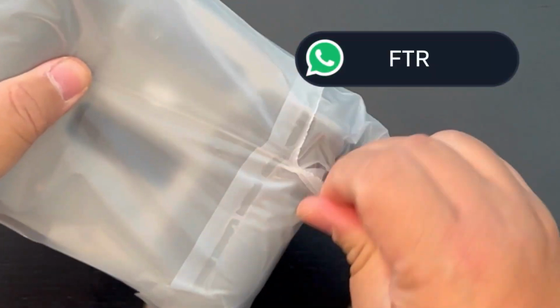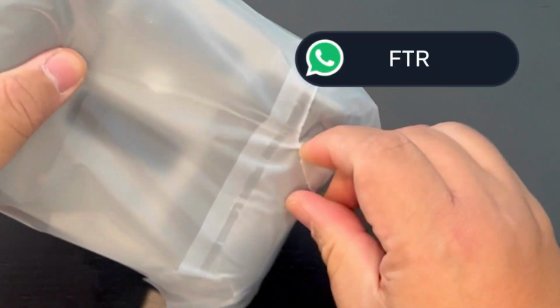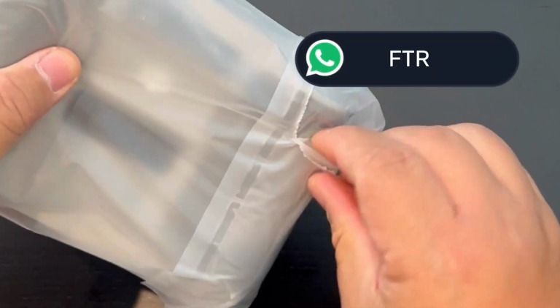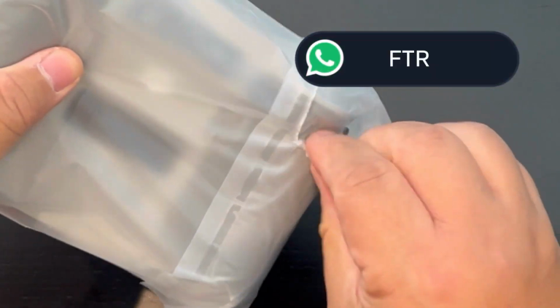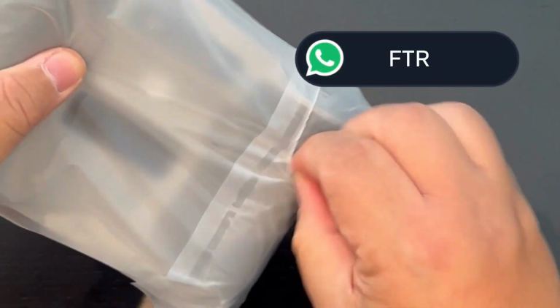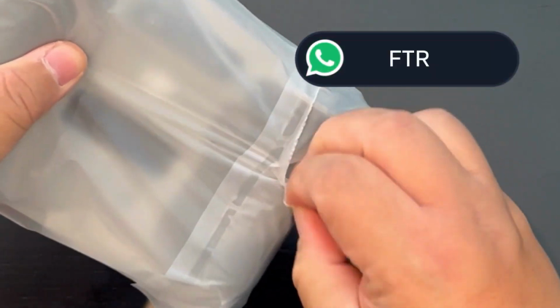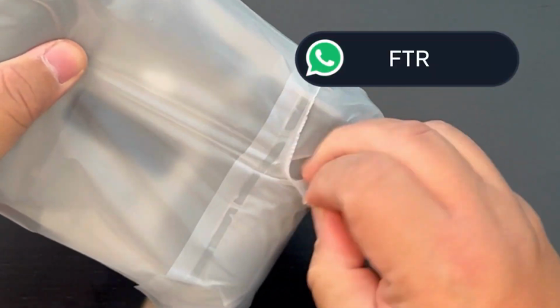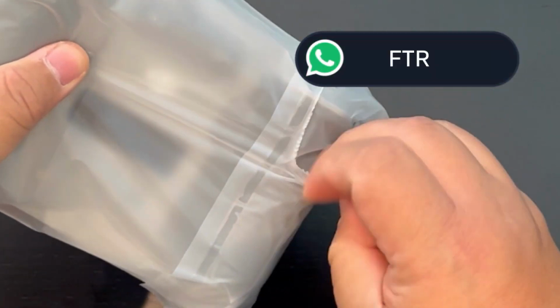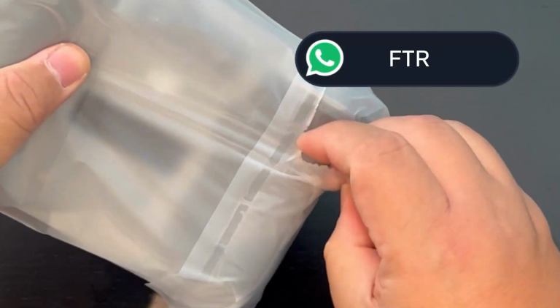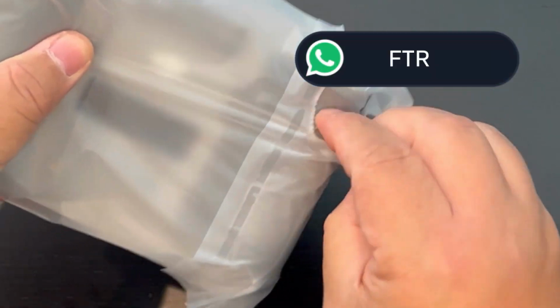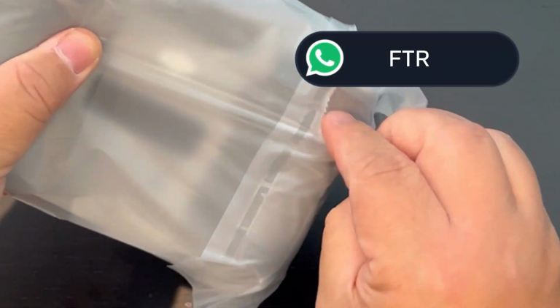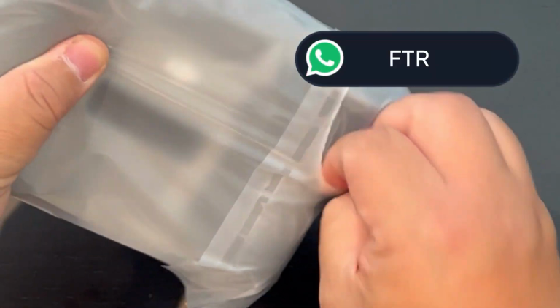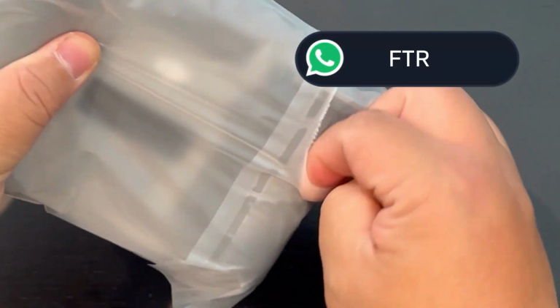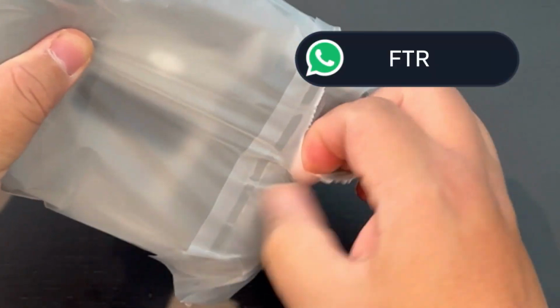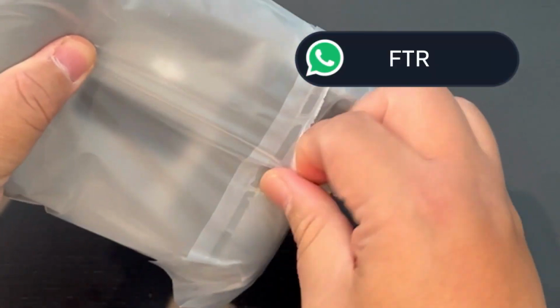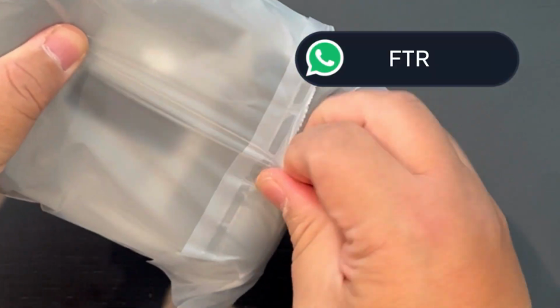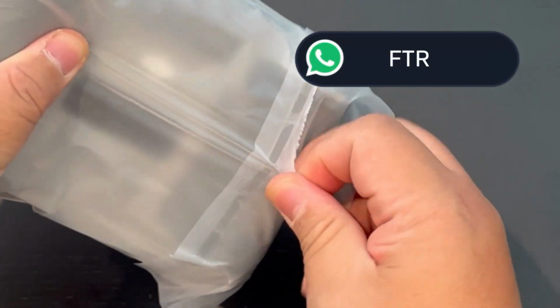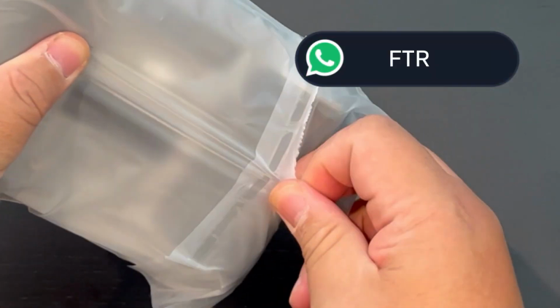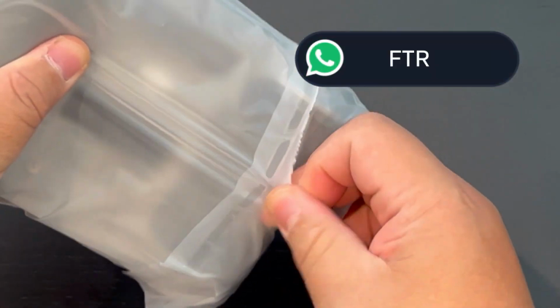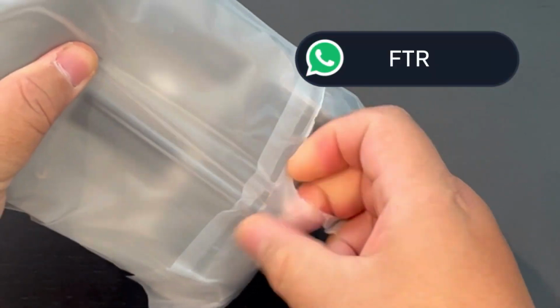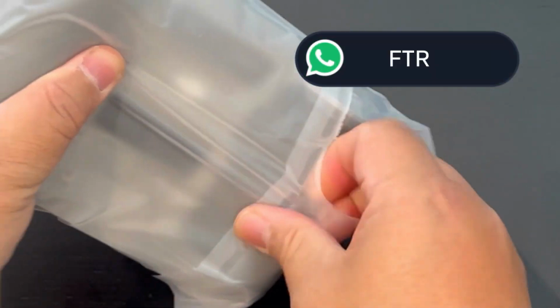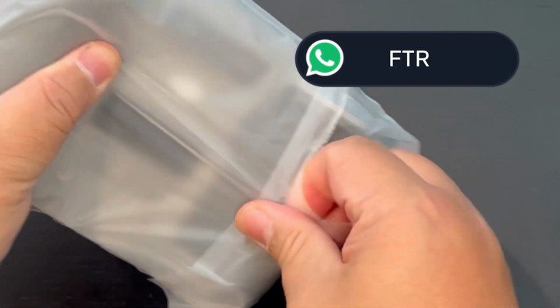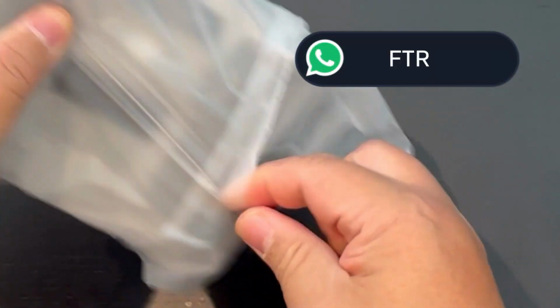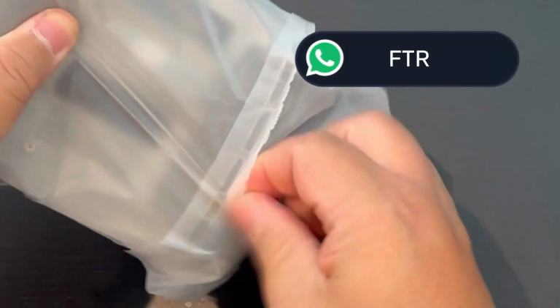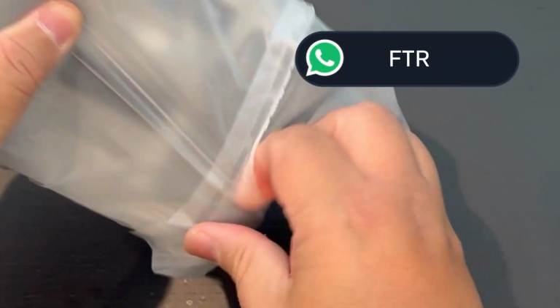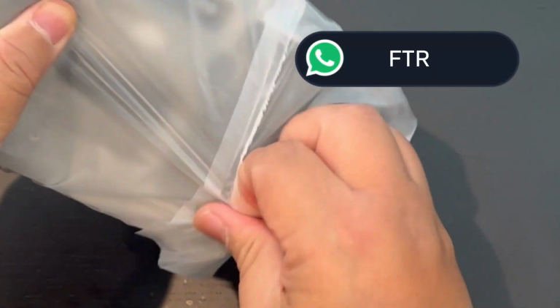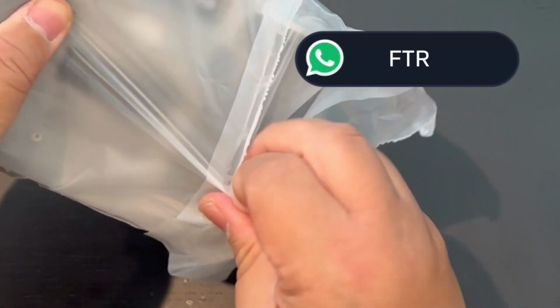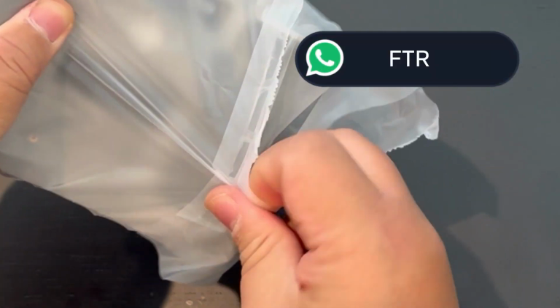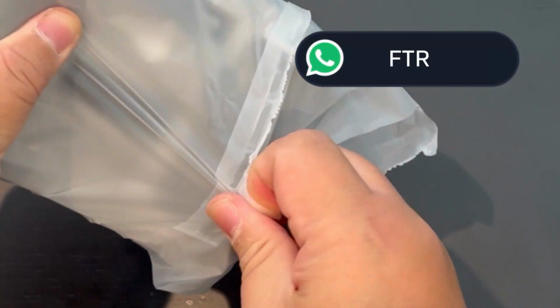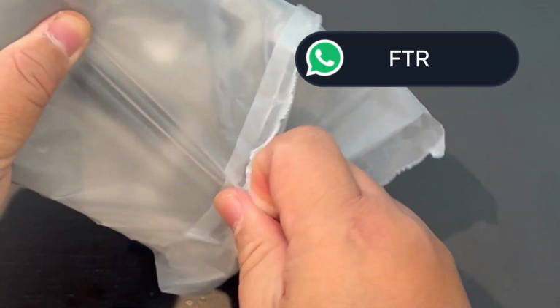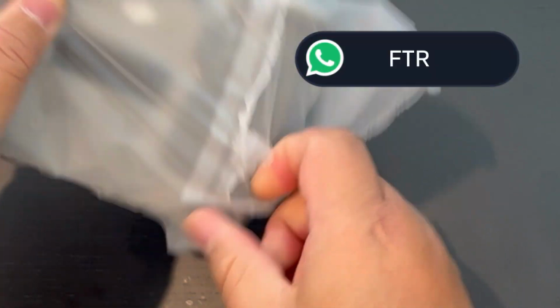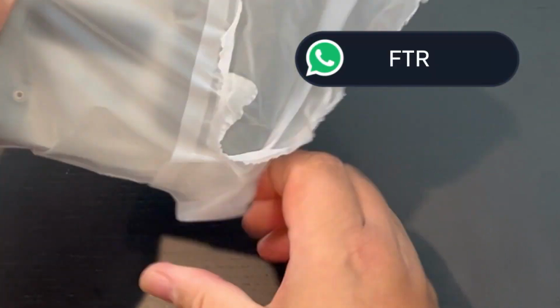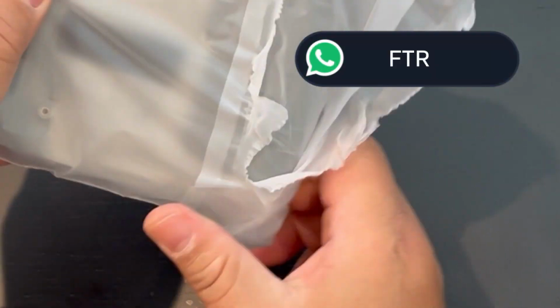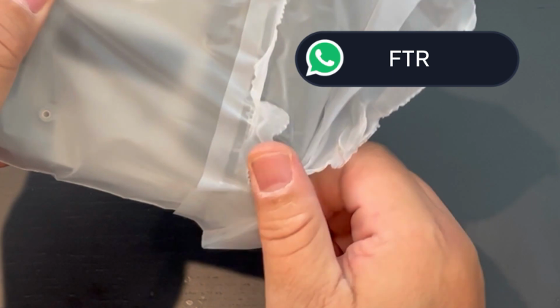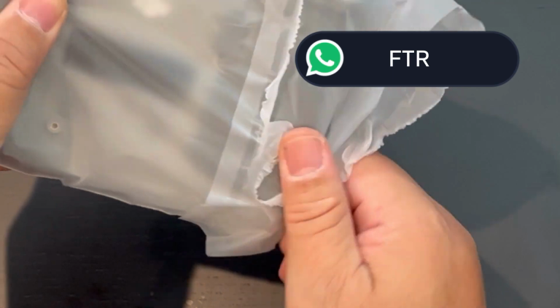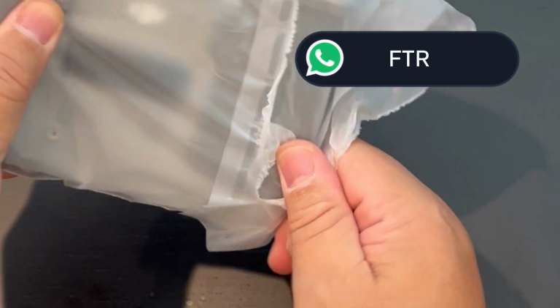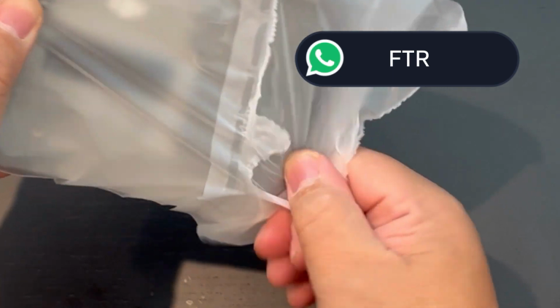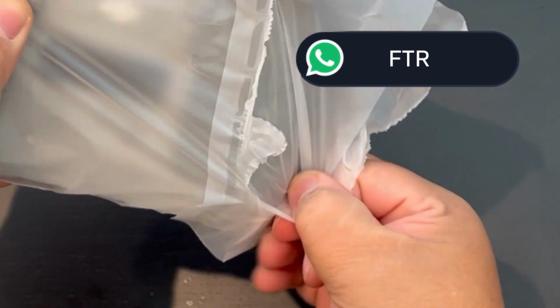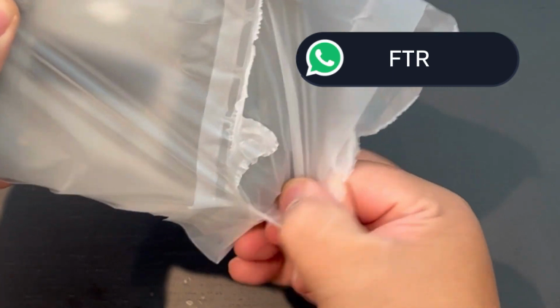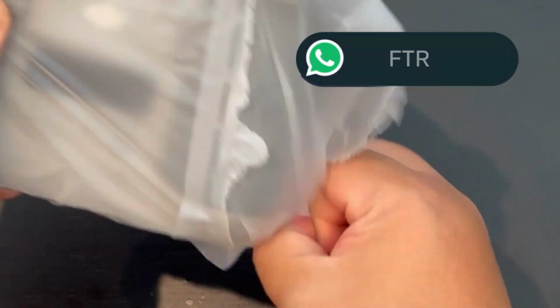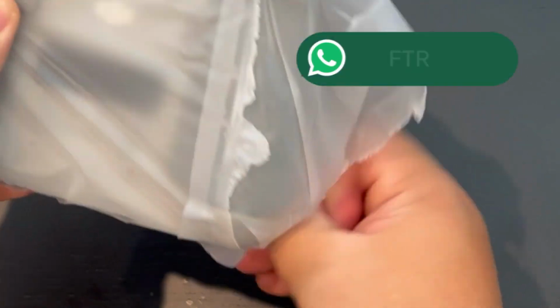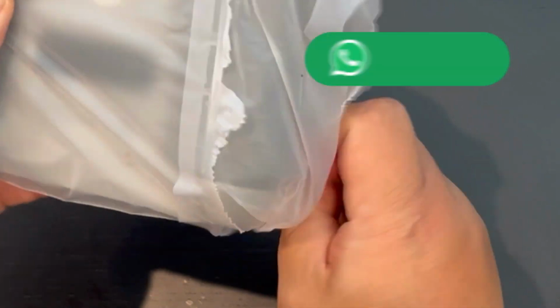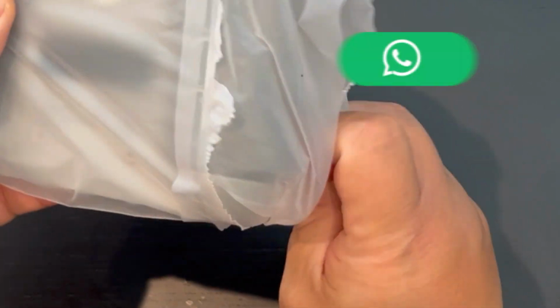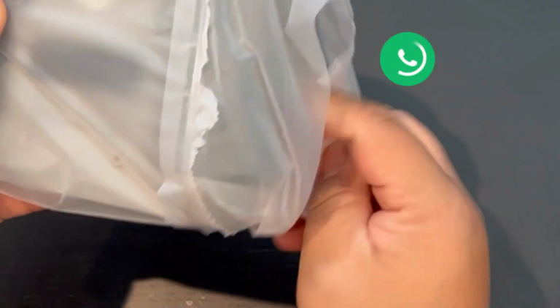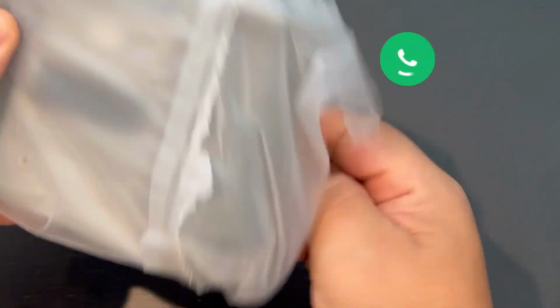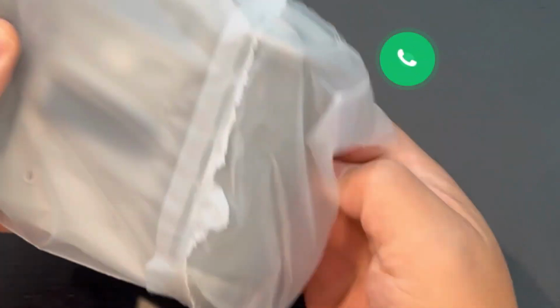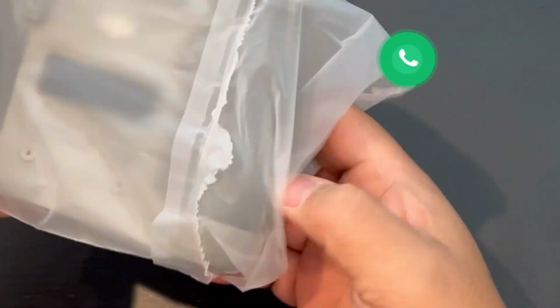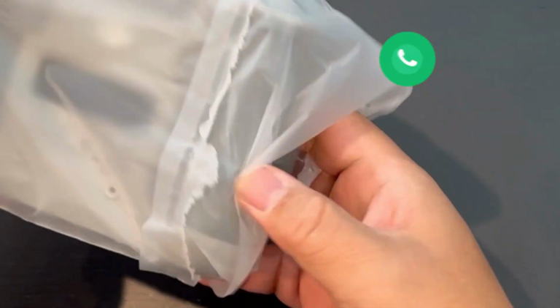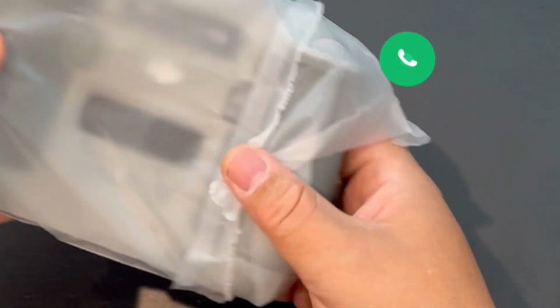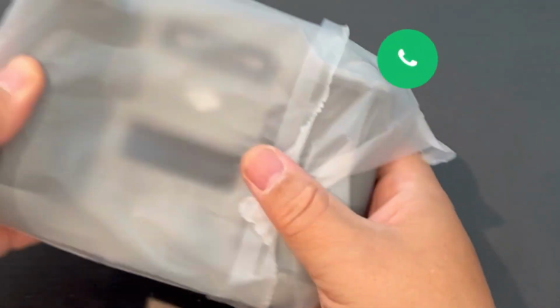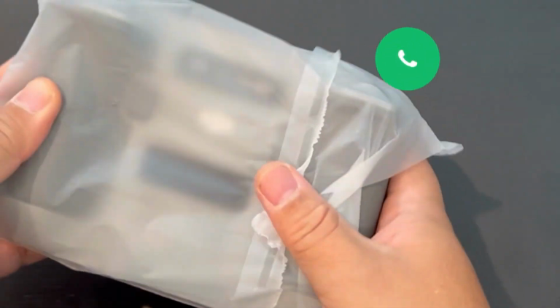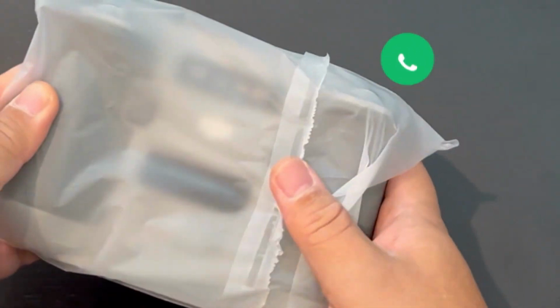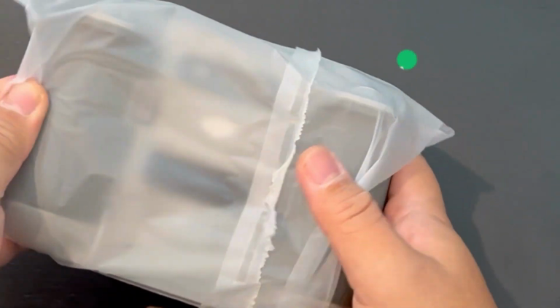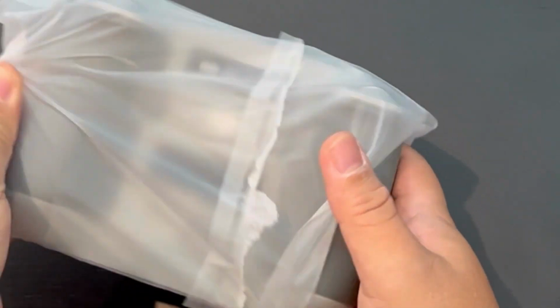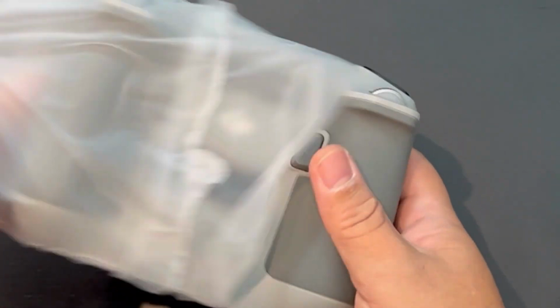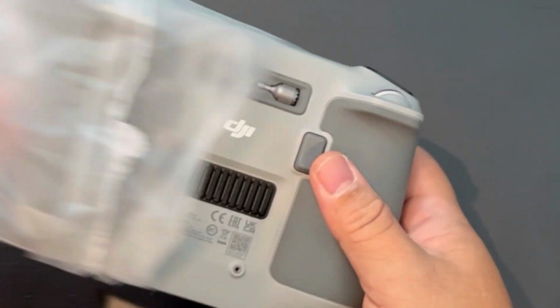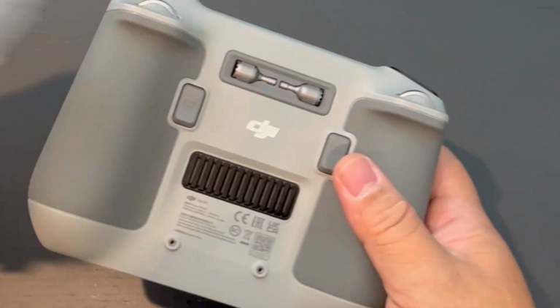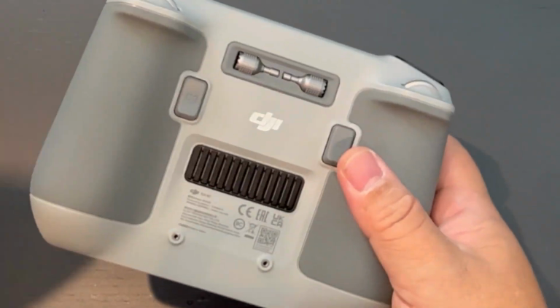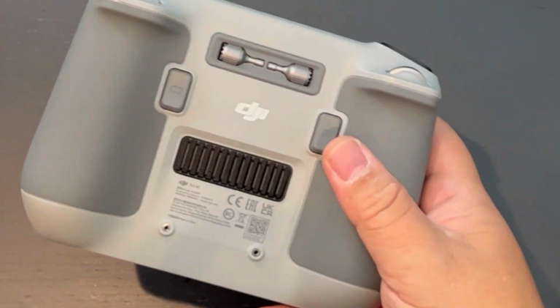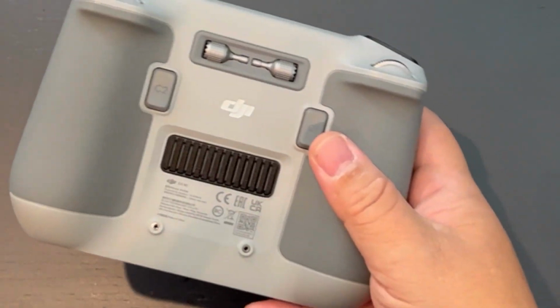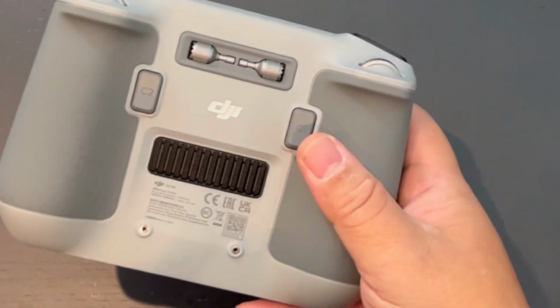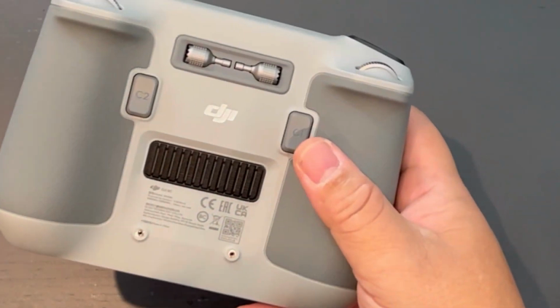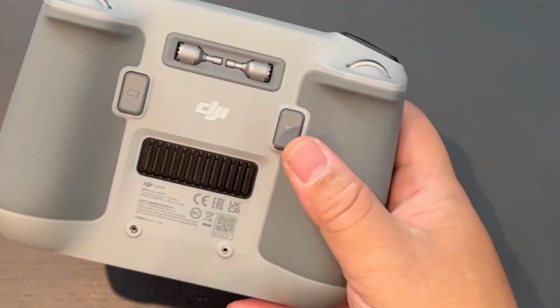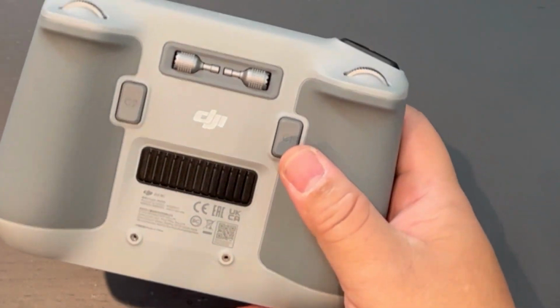And then for sure the wire for charging the remote. That's it, I think. Okay, so let's open the remote. We're probably going to need to charge this before we can do anything. Let's see the actual unit.